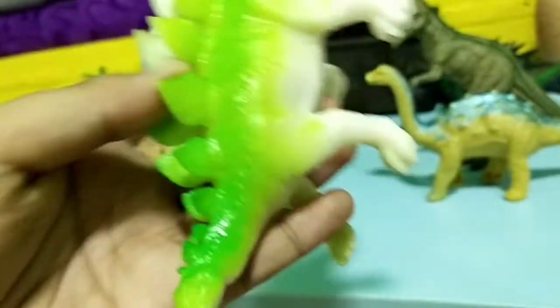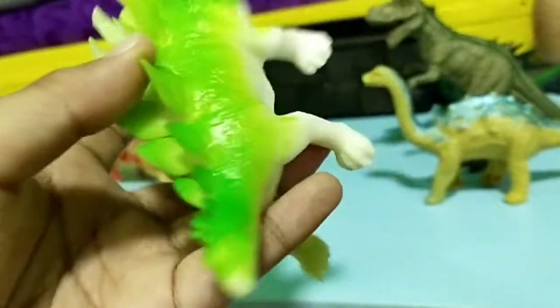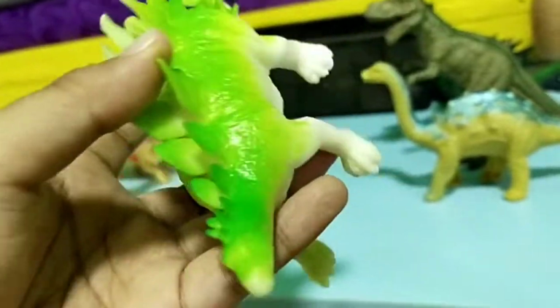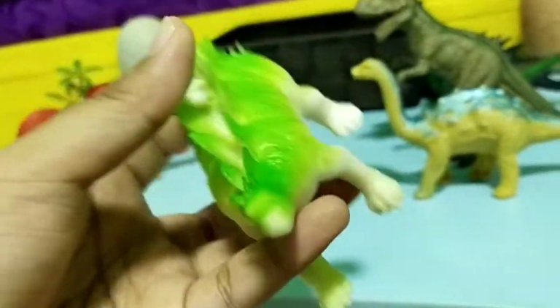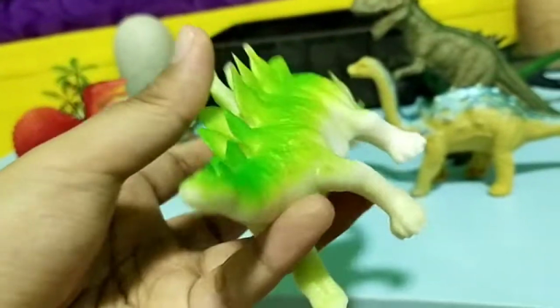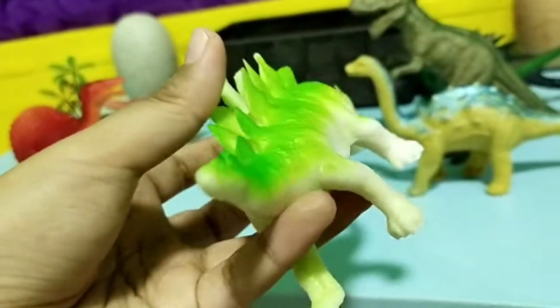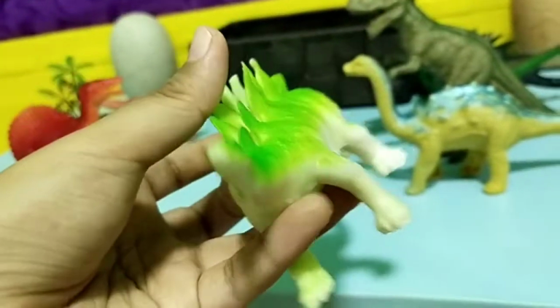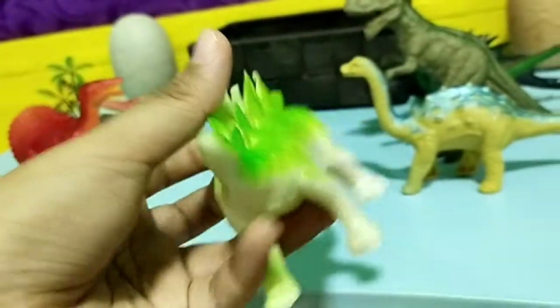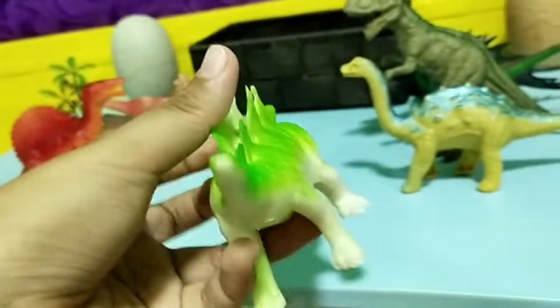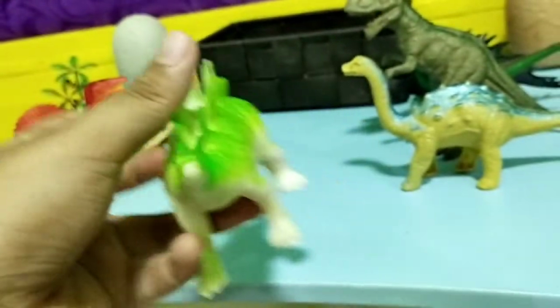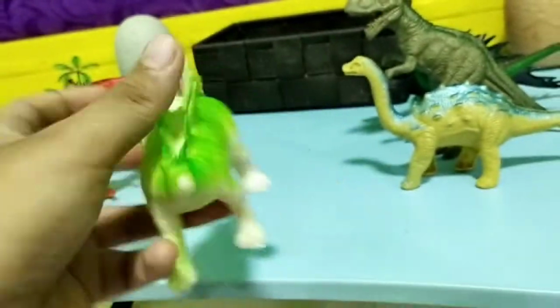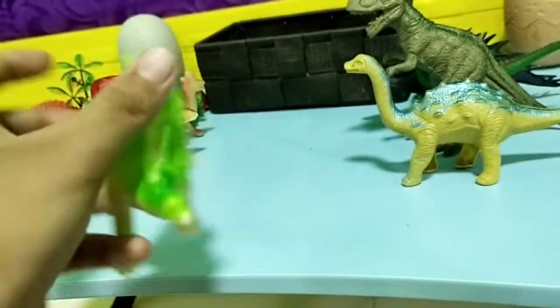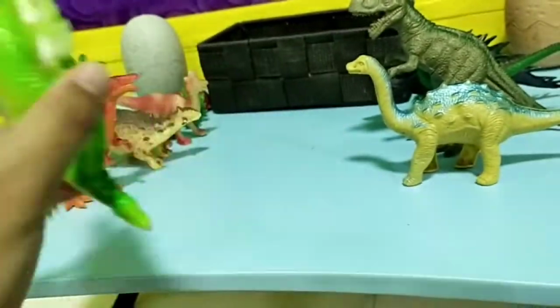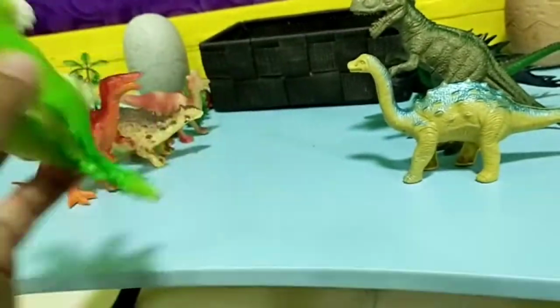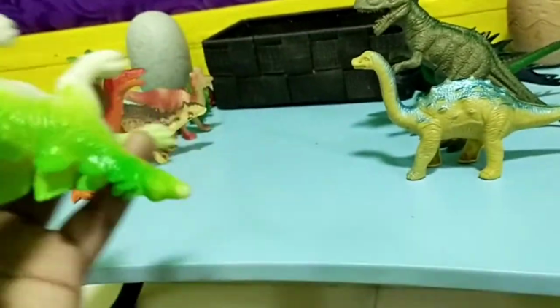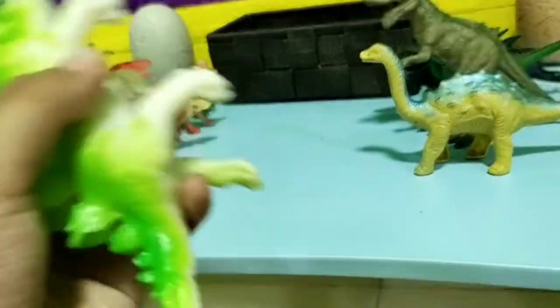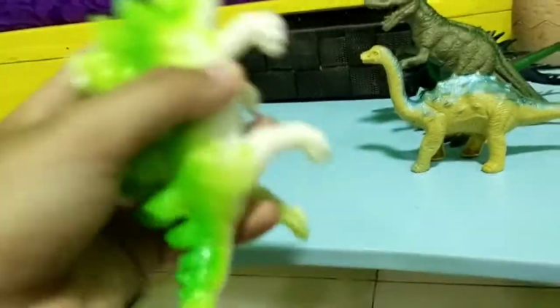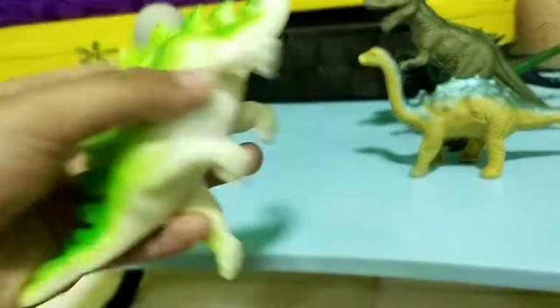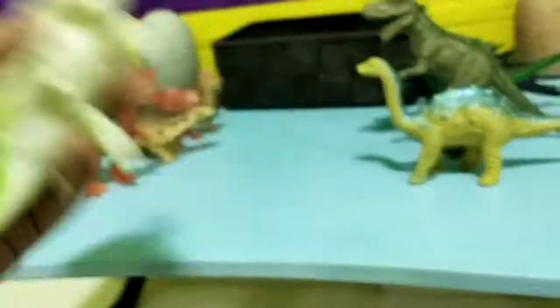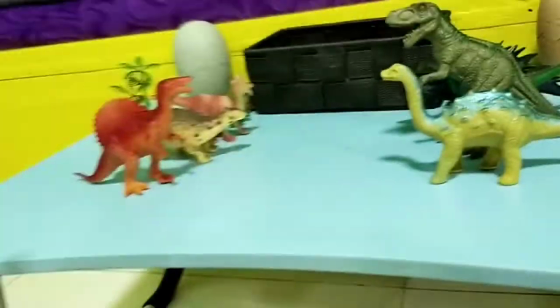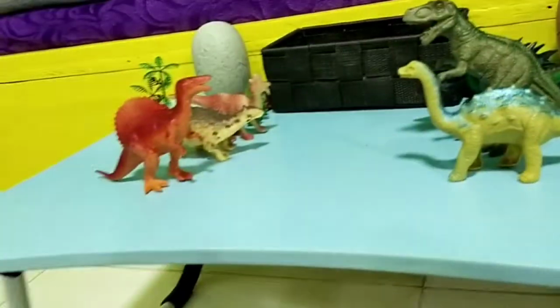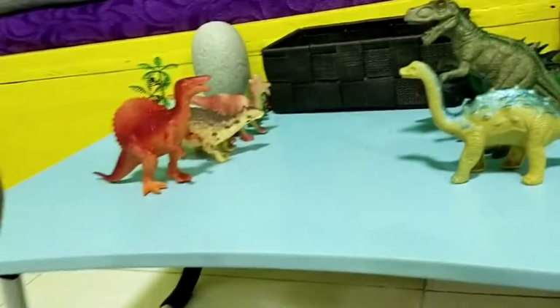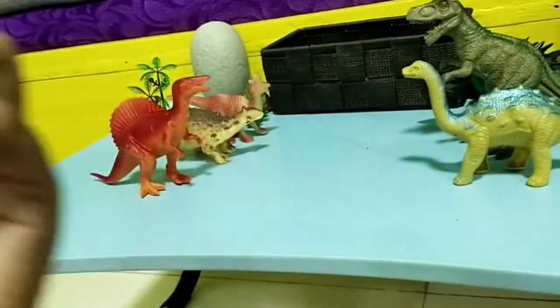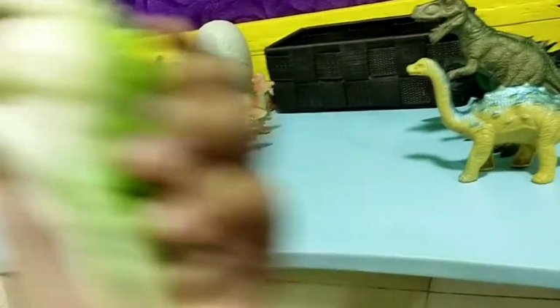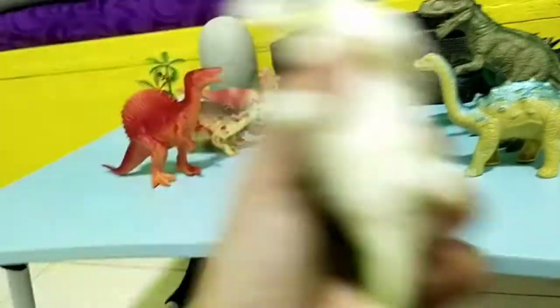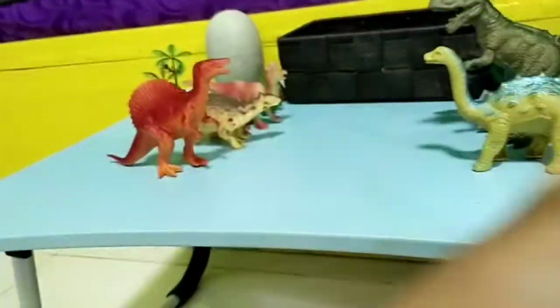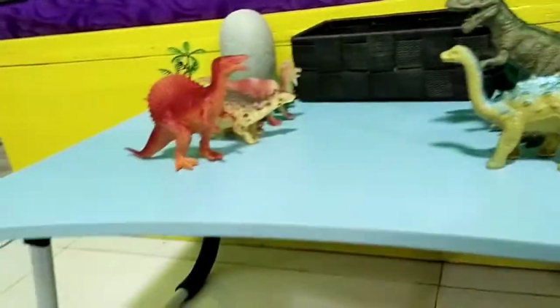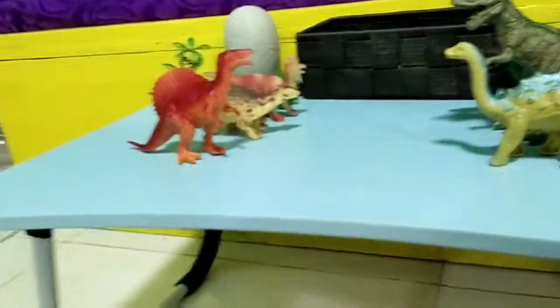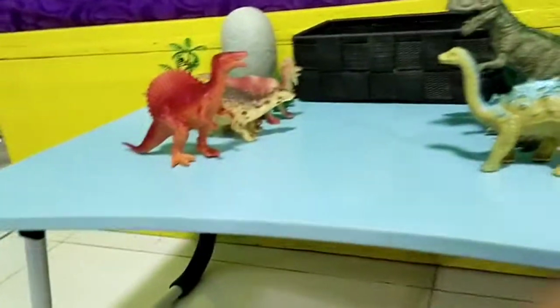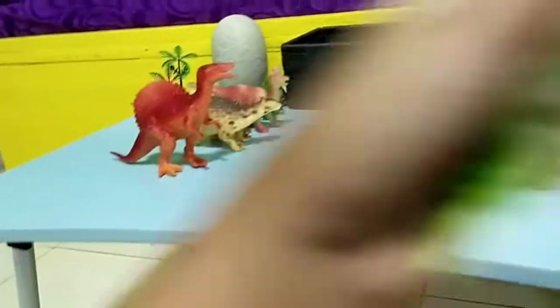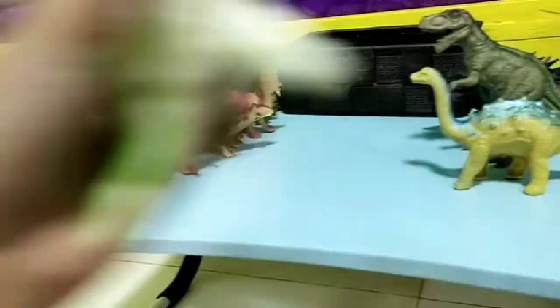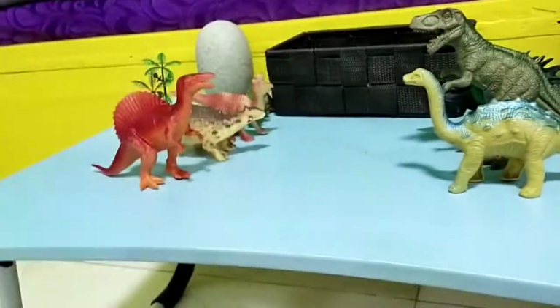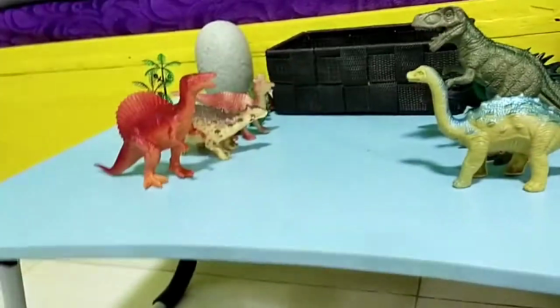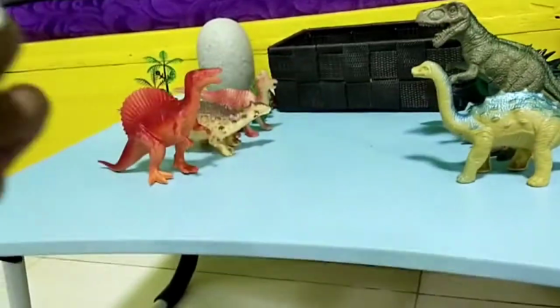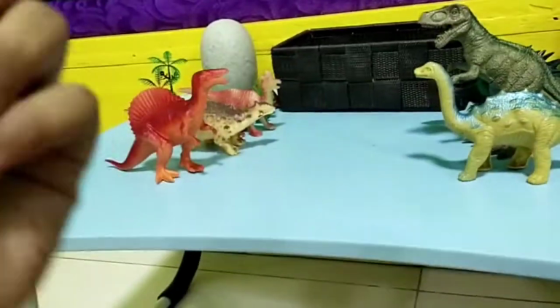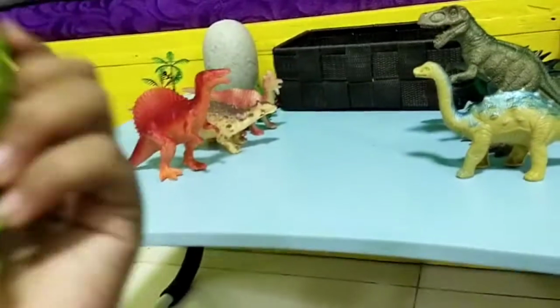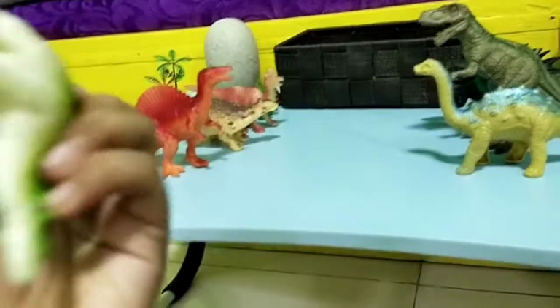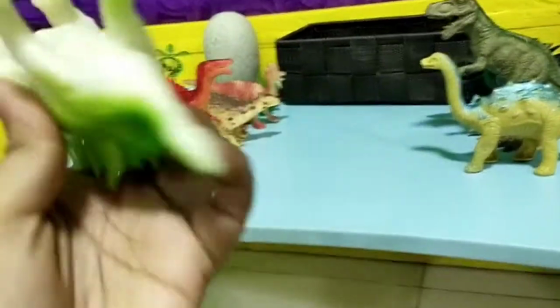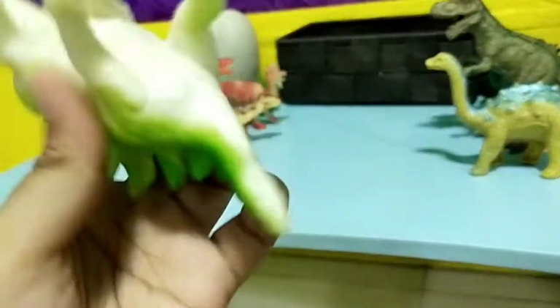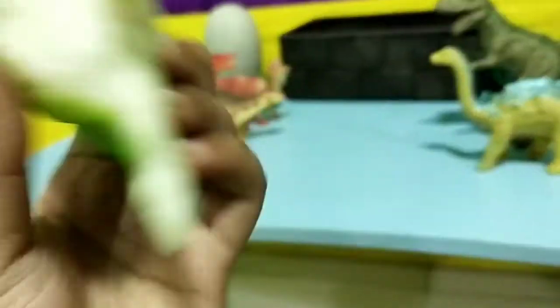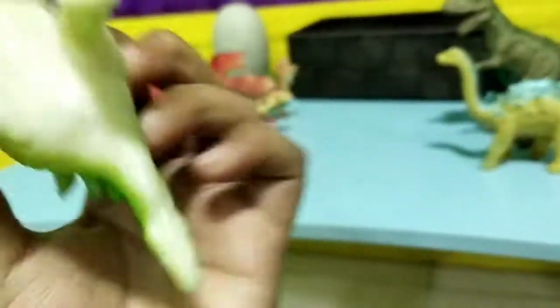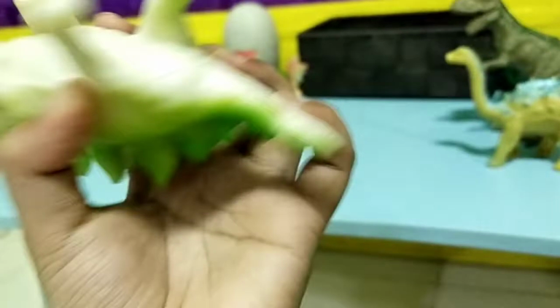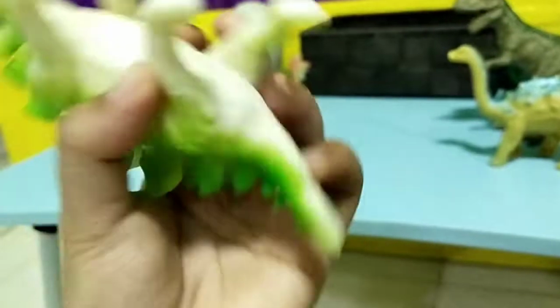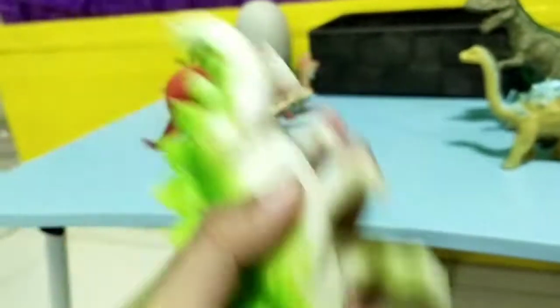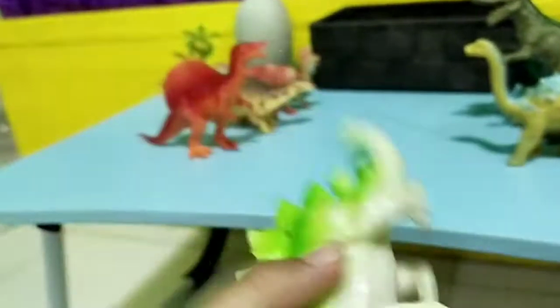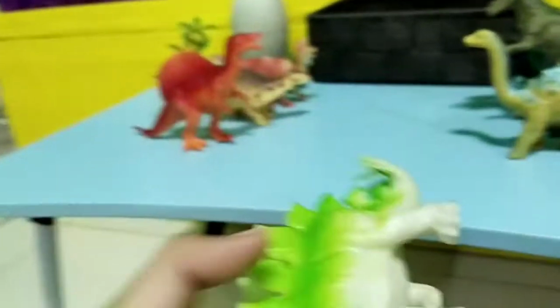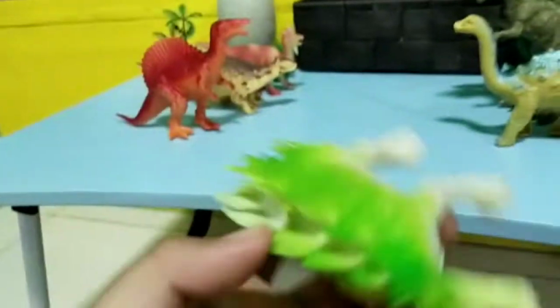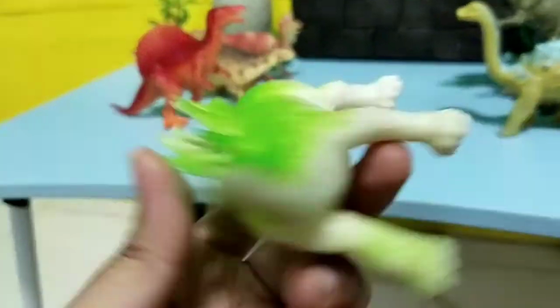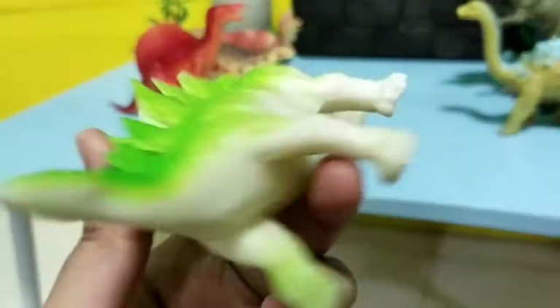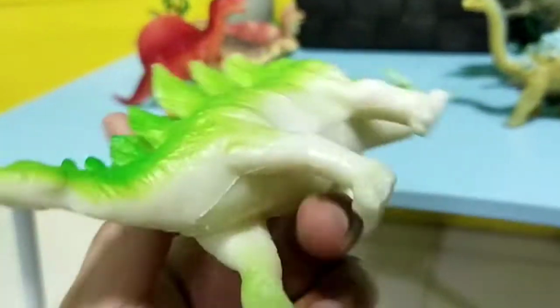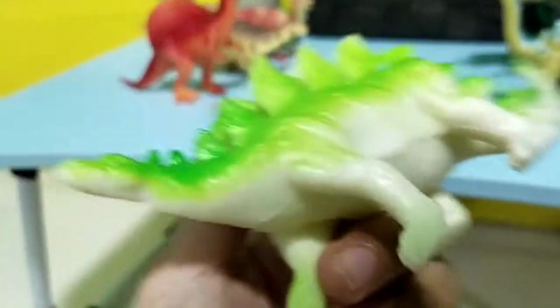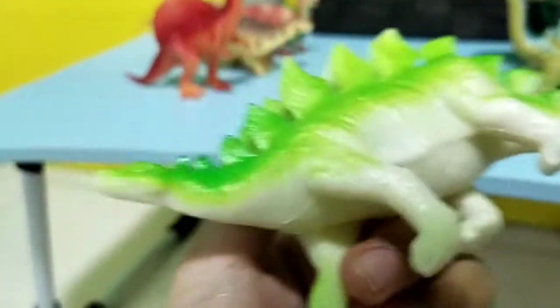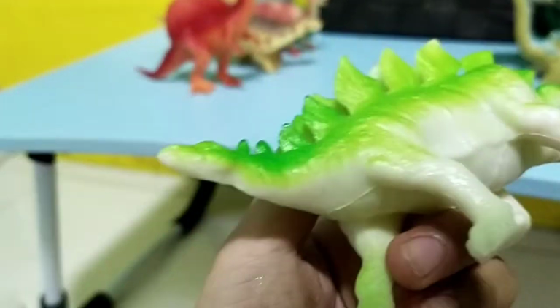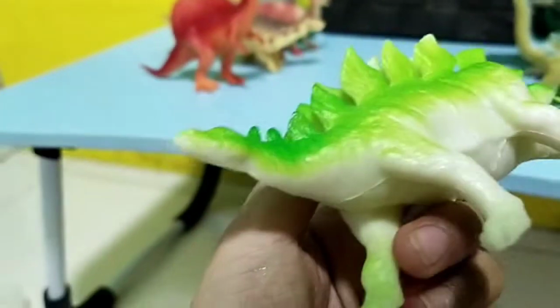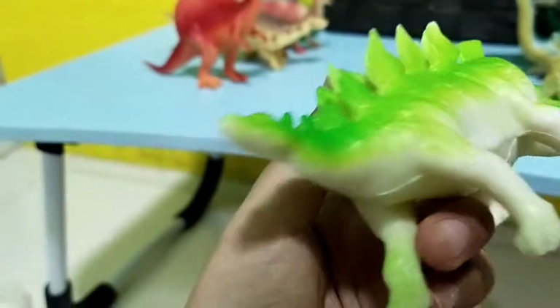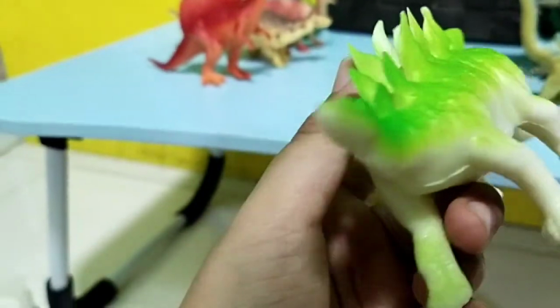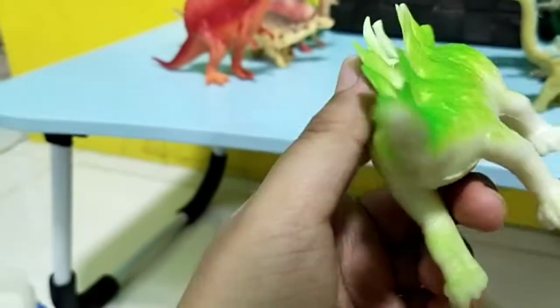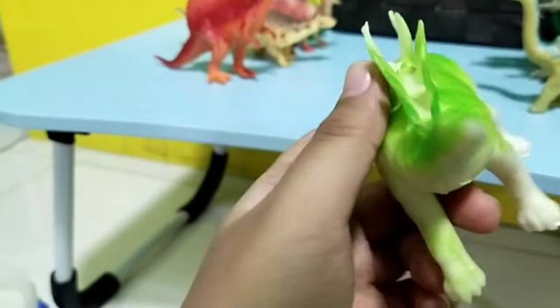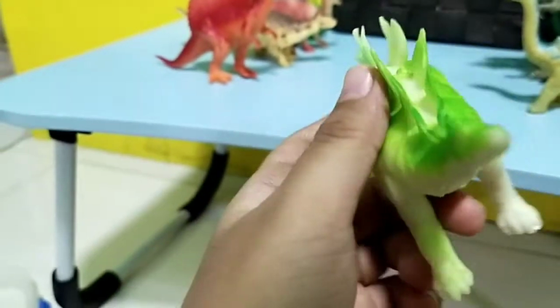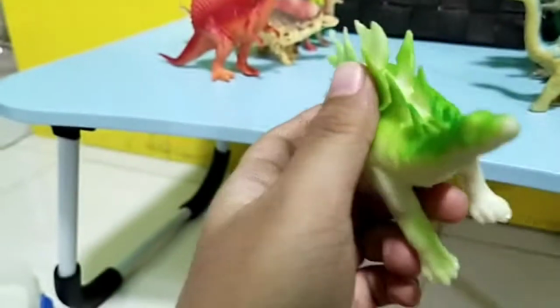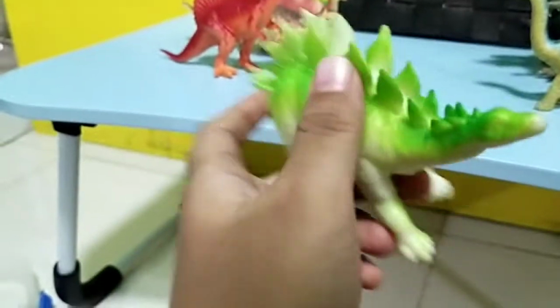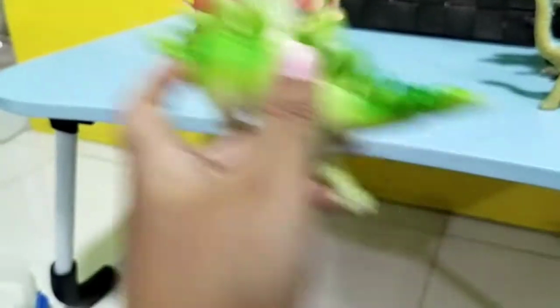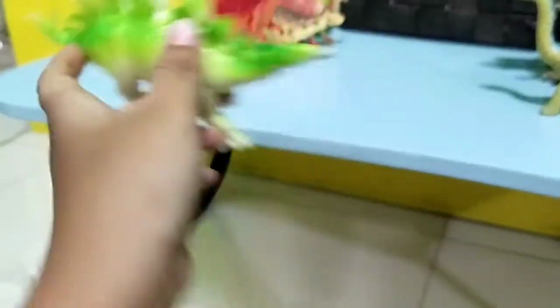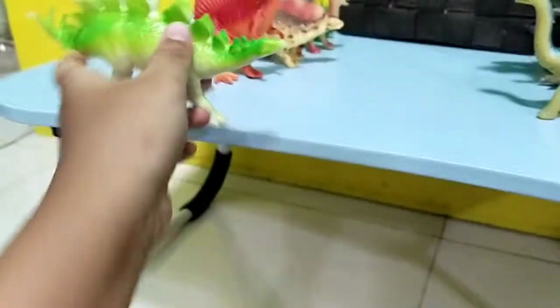Okay guys, next we have this — this is my favorite. I love this Stegosaurus from all of my new ones. I think I love this Stegosaurus so much.